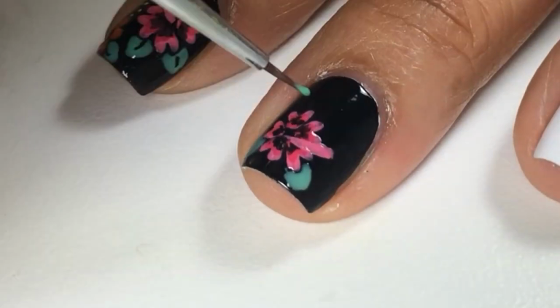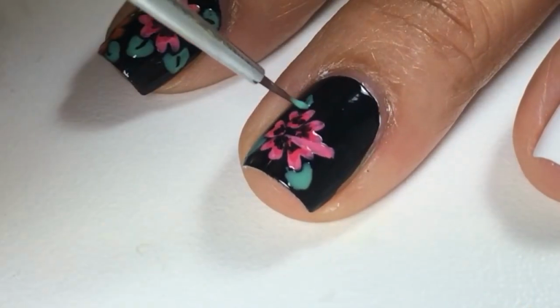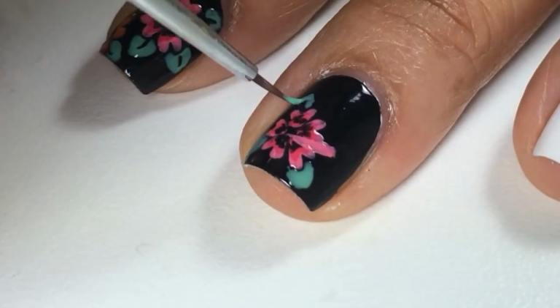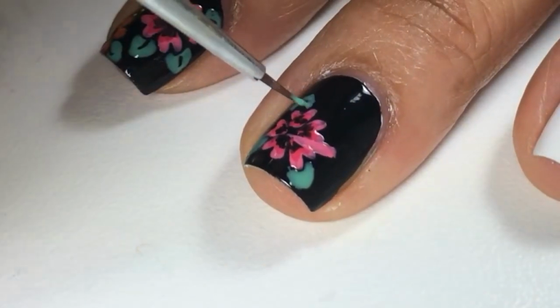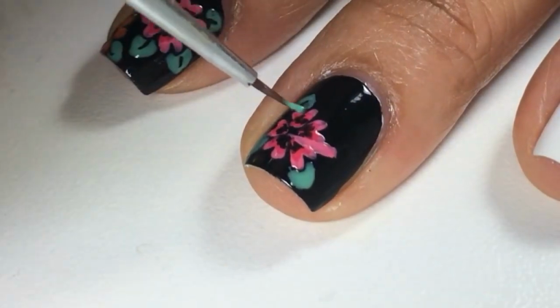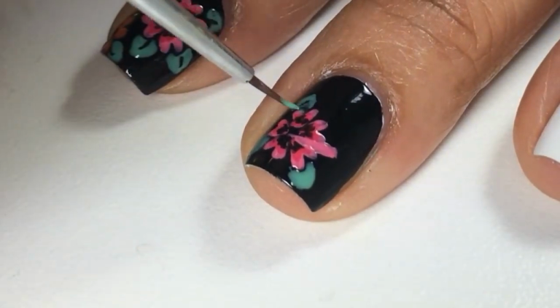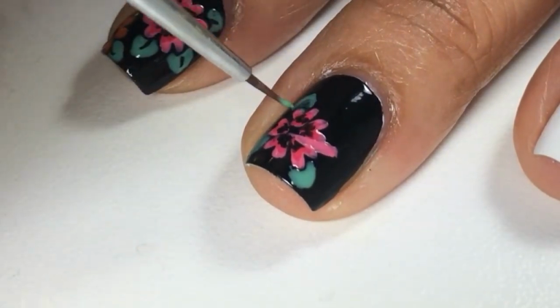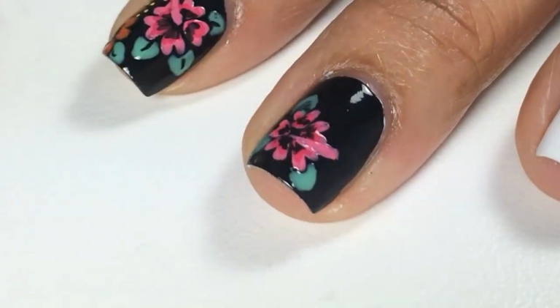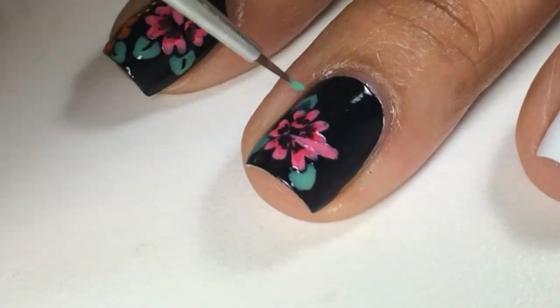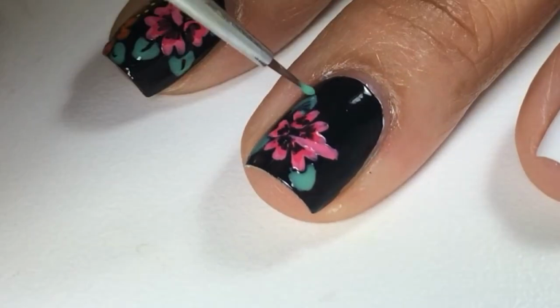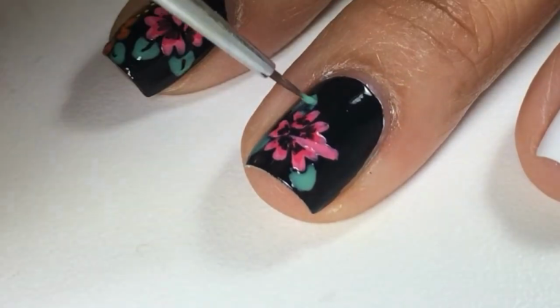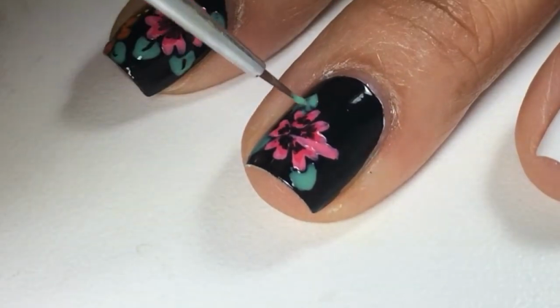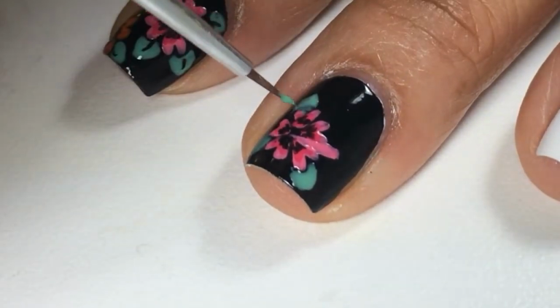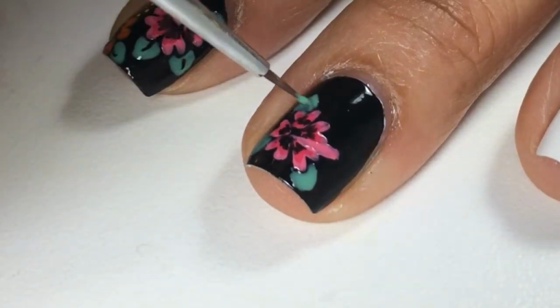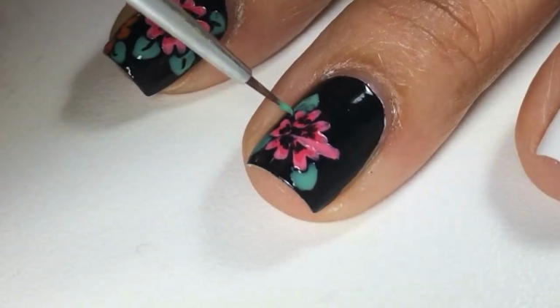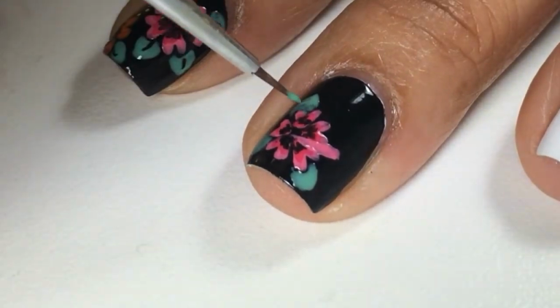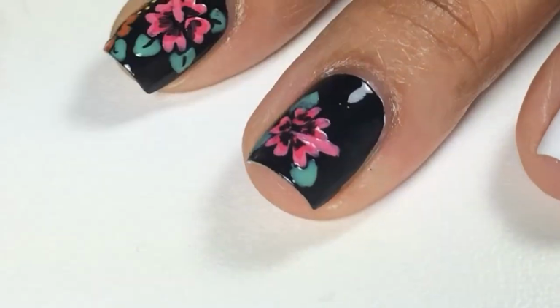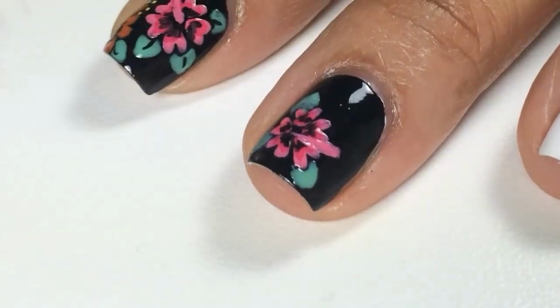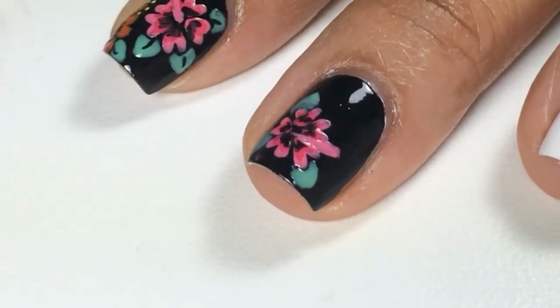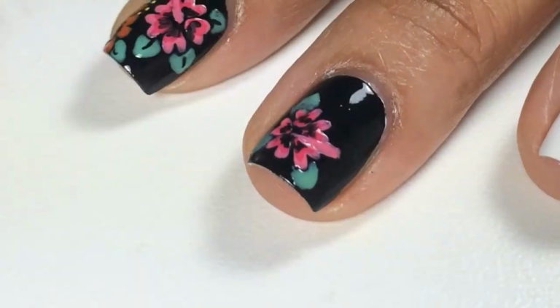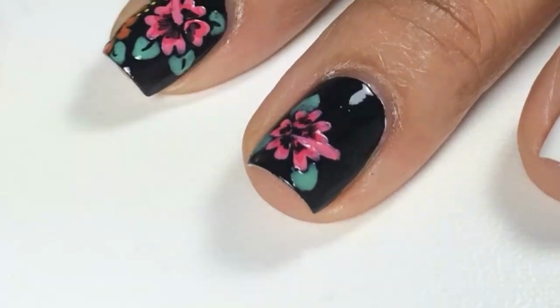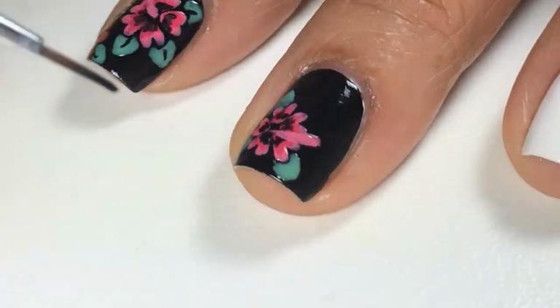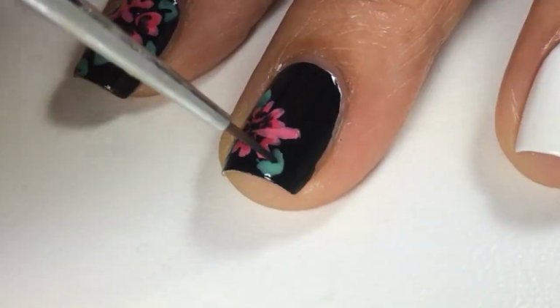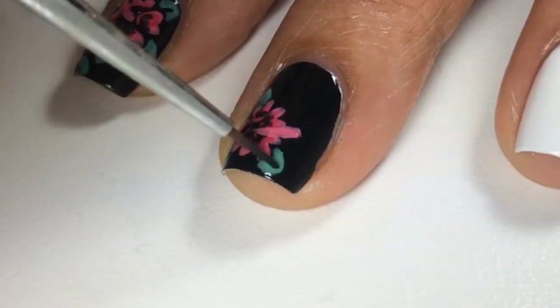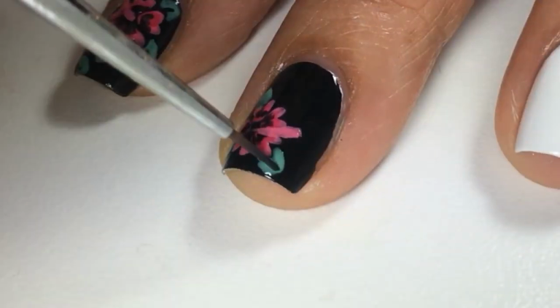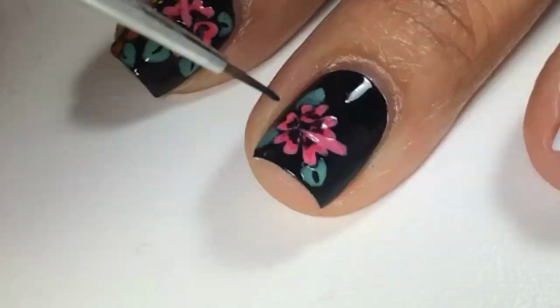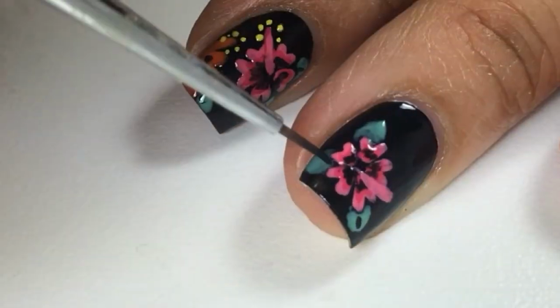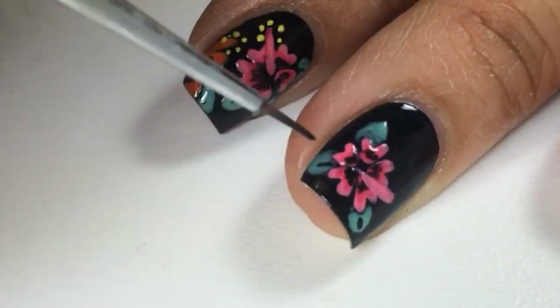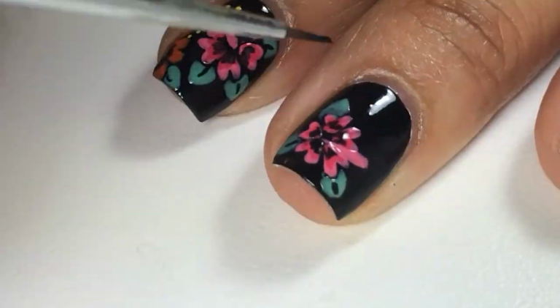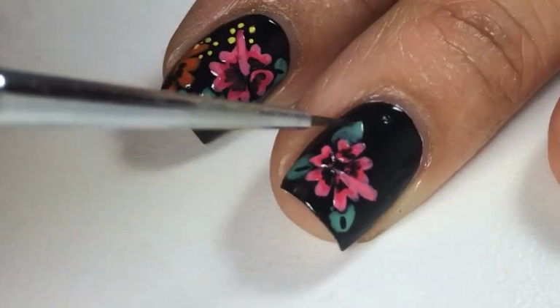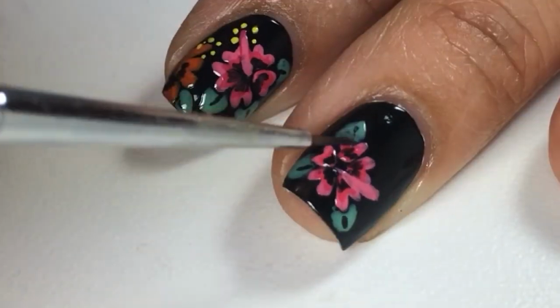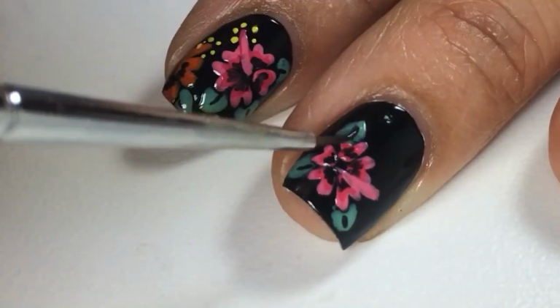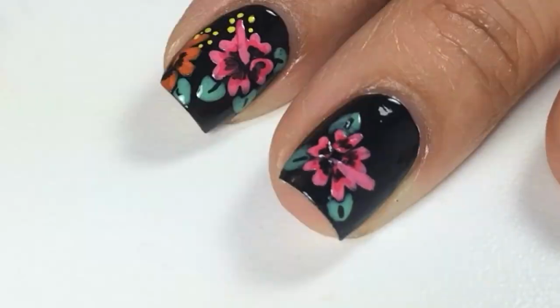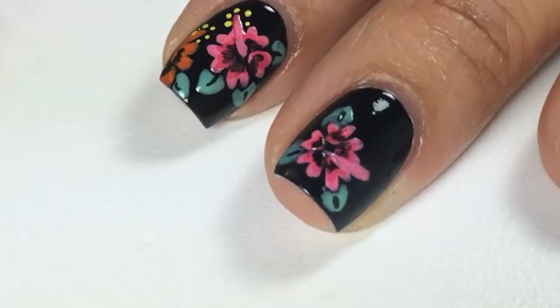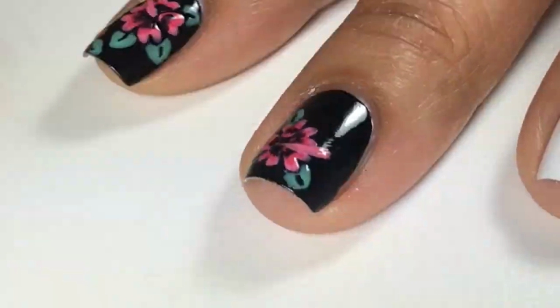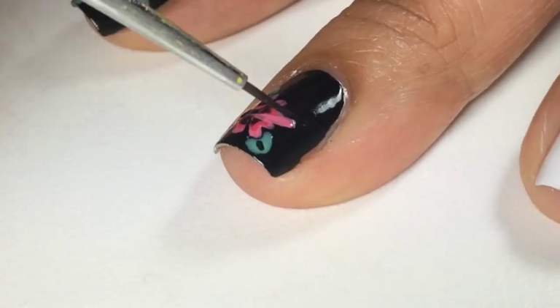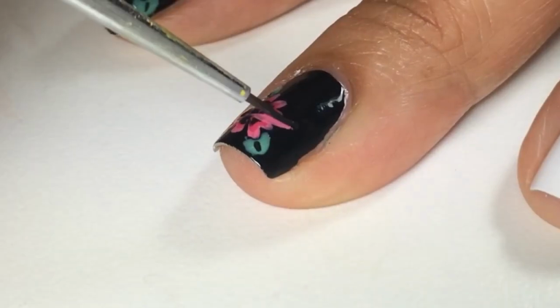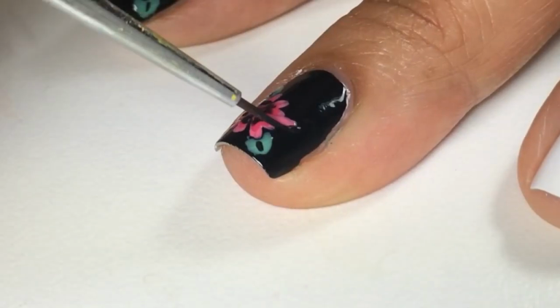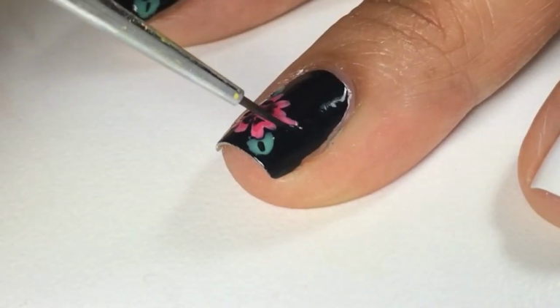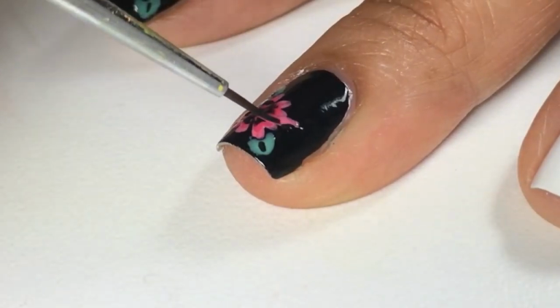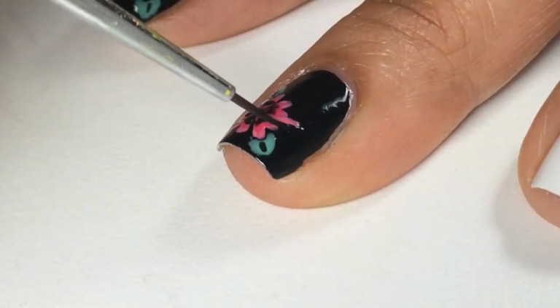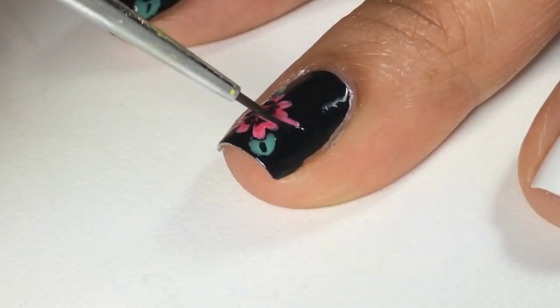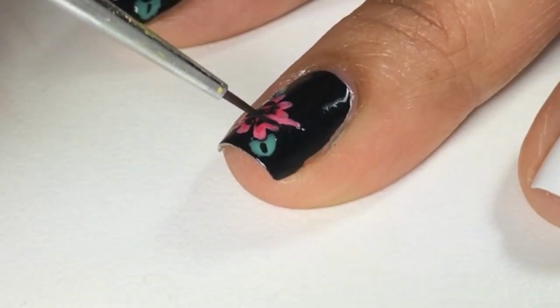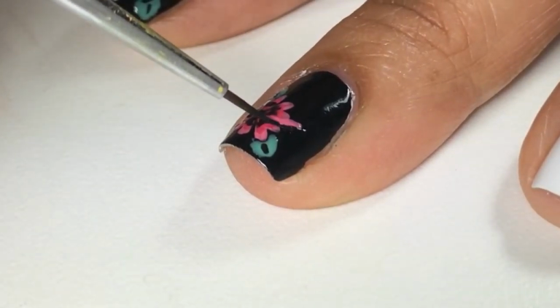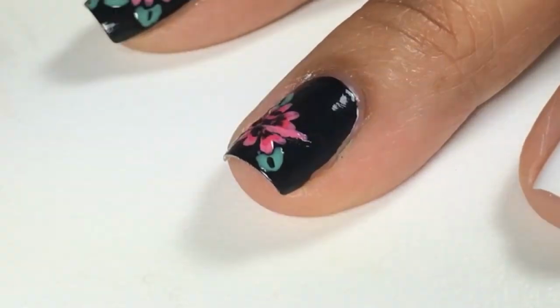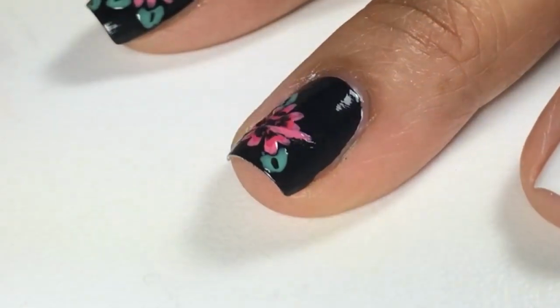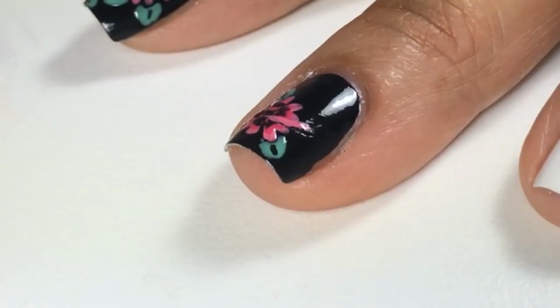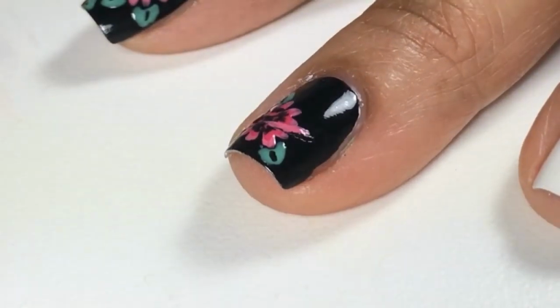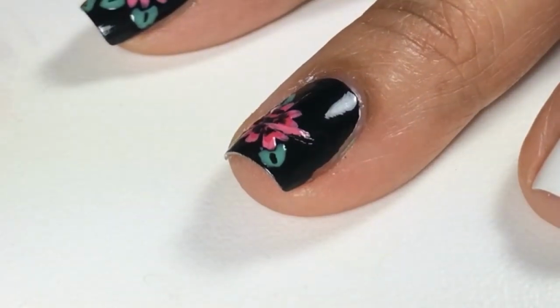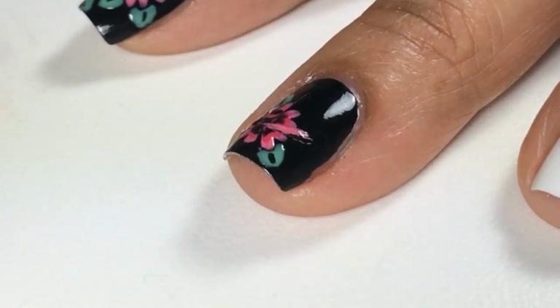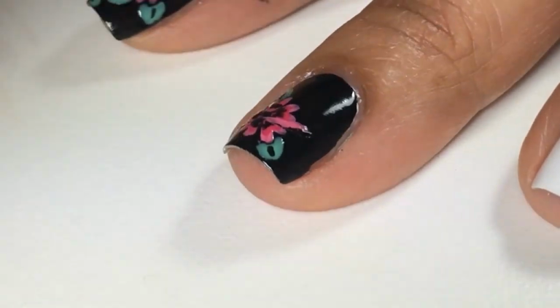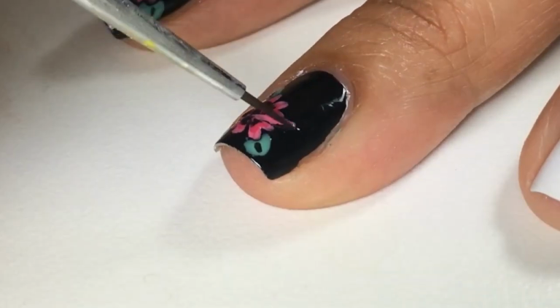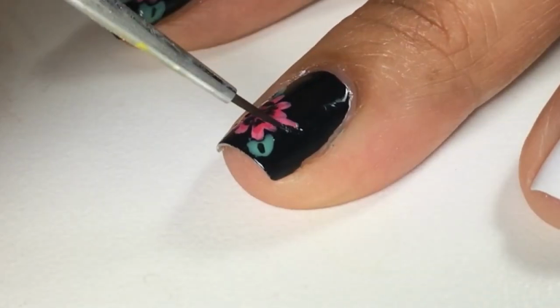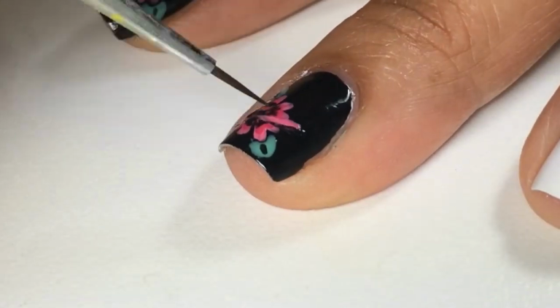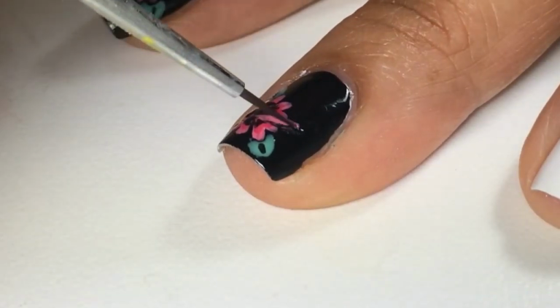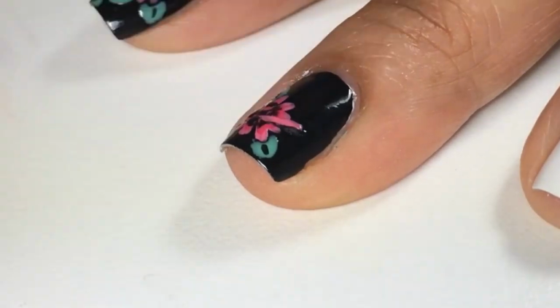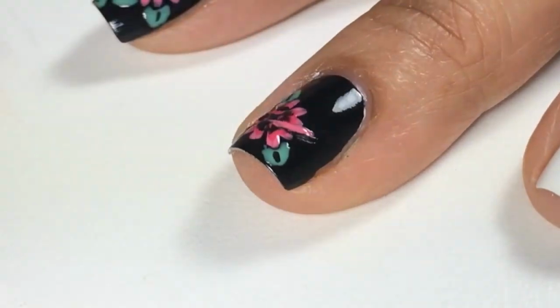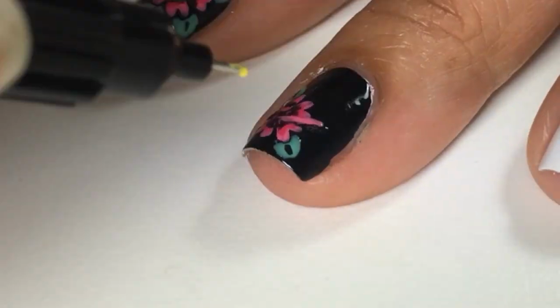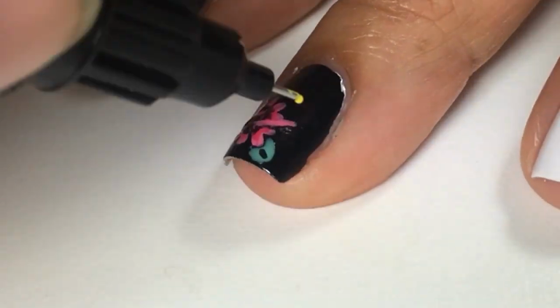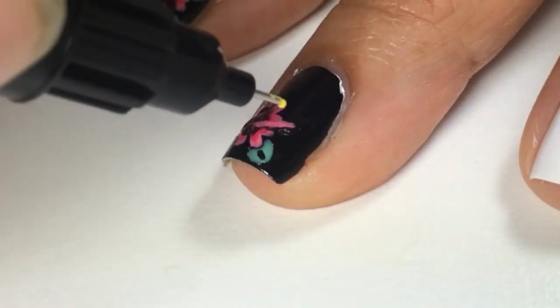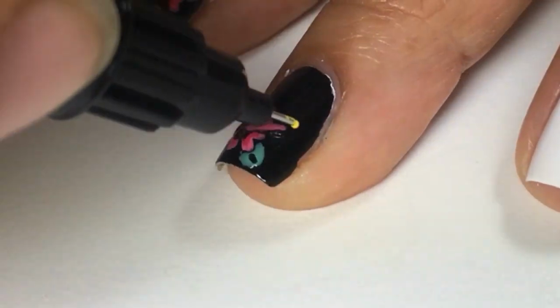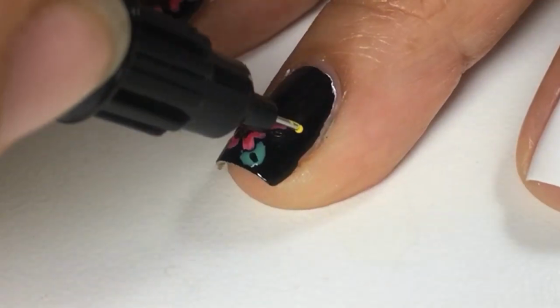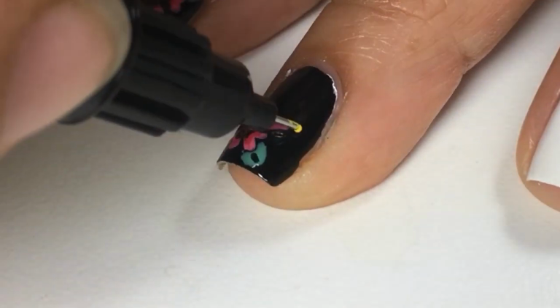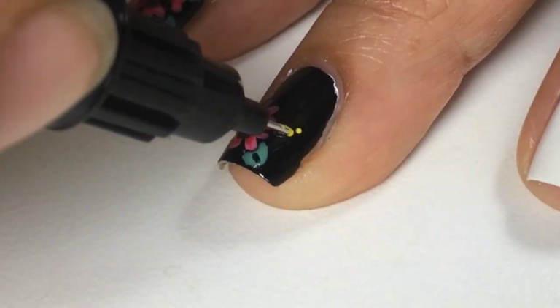Next with black nail polish, I added some lines and made the pistol a little bit thinner and added the stamen.